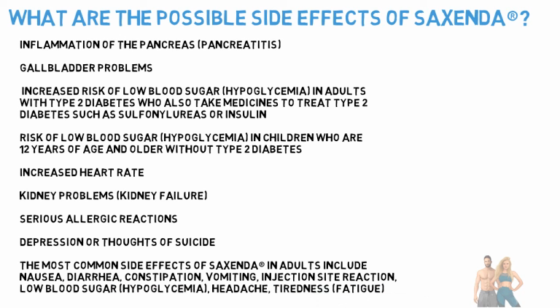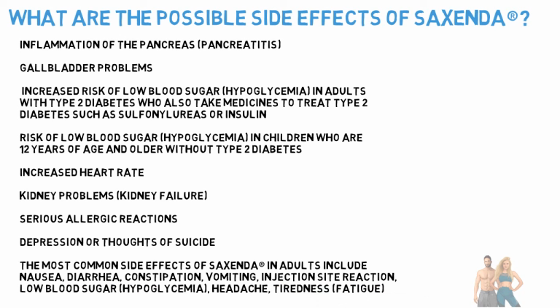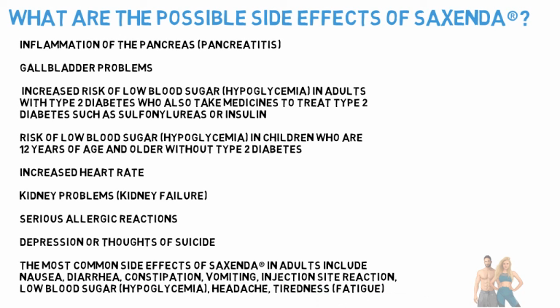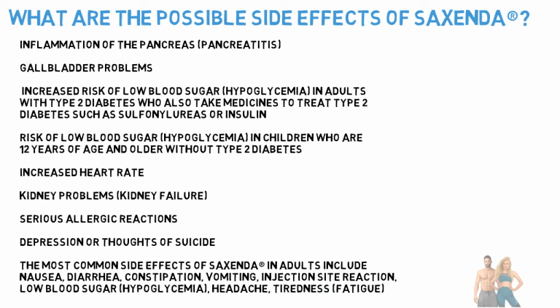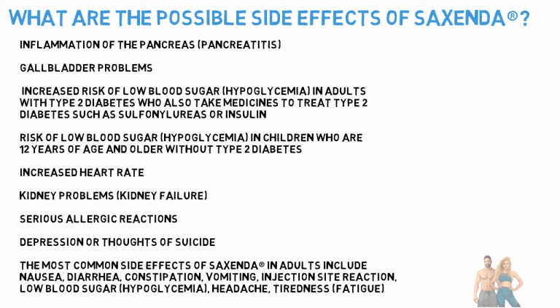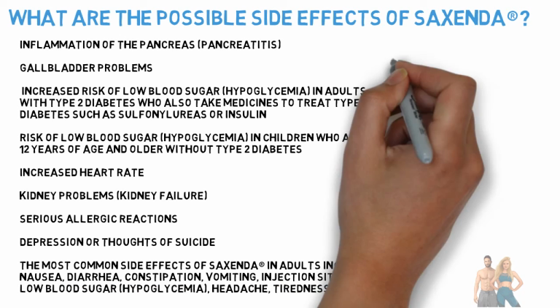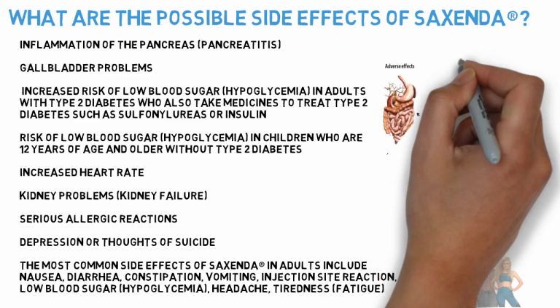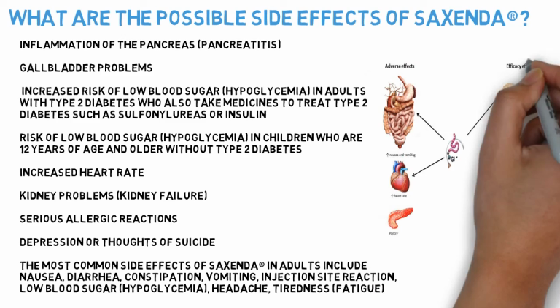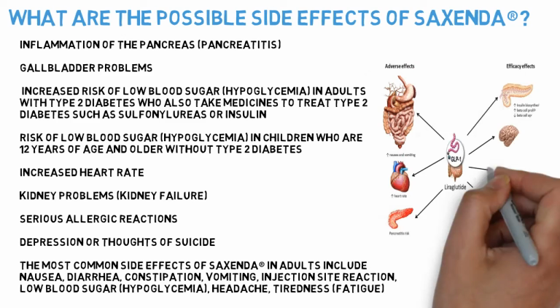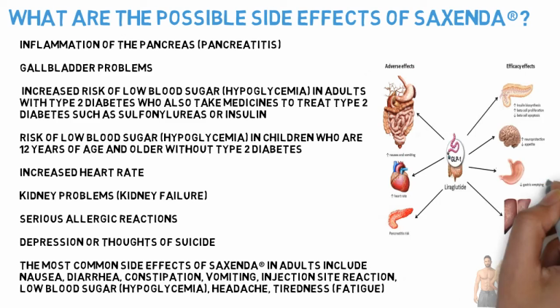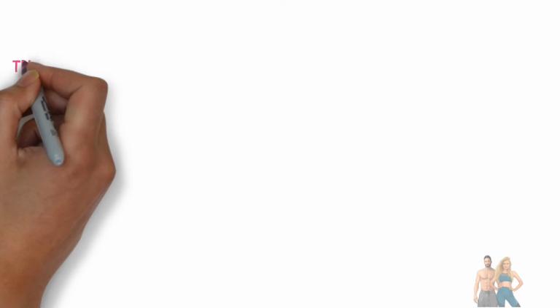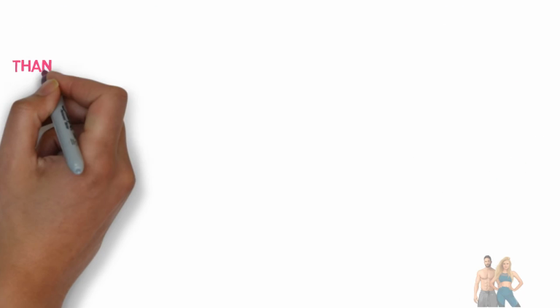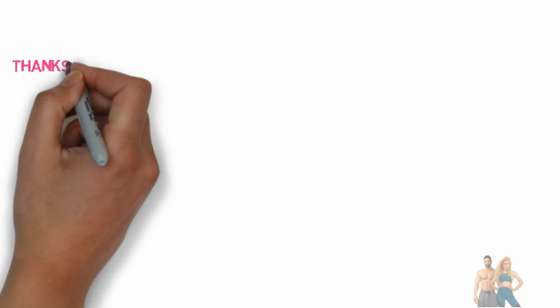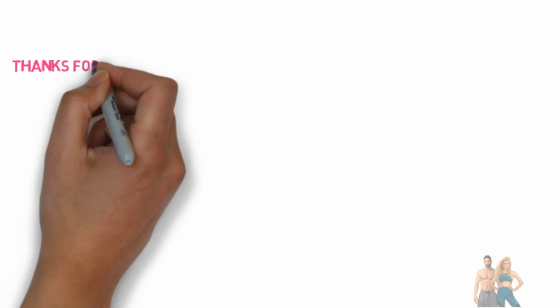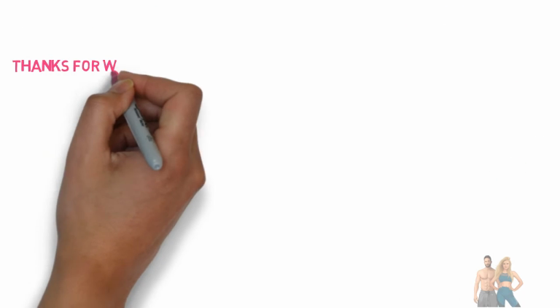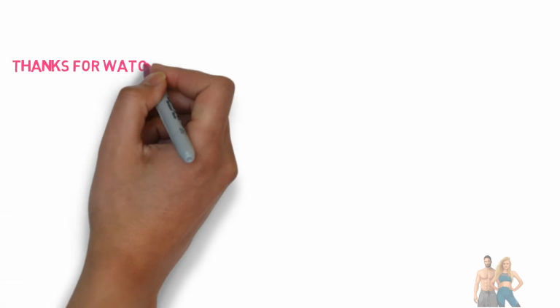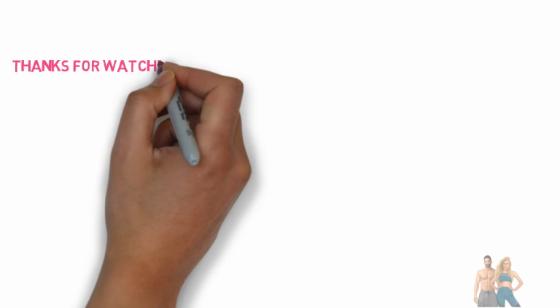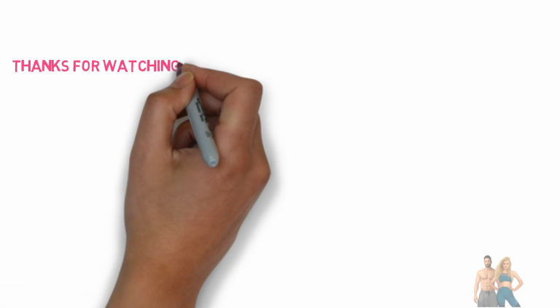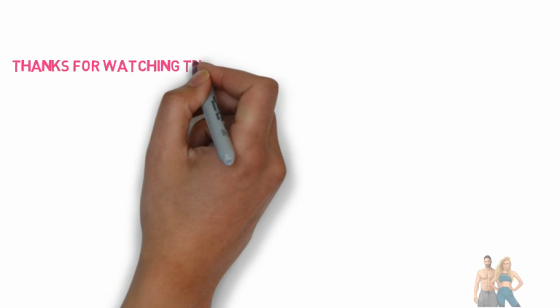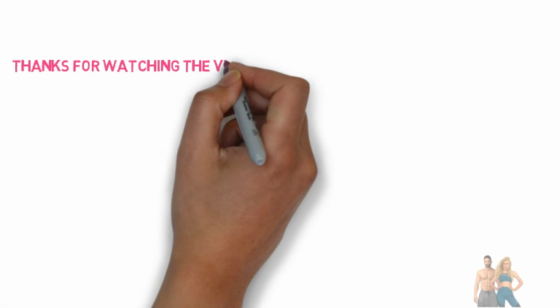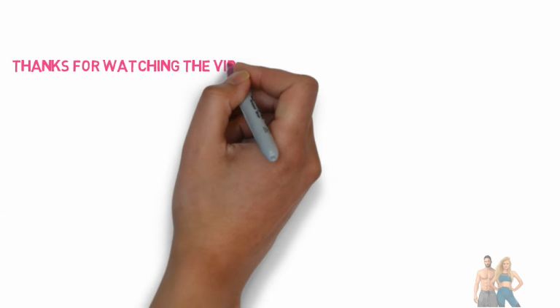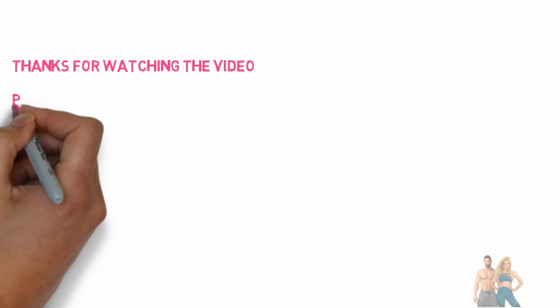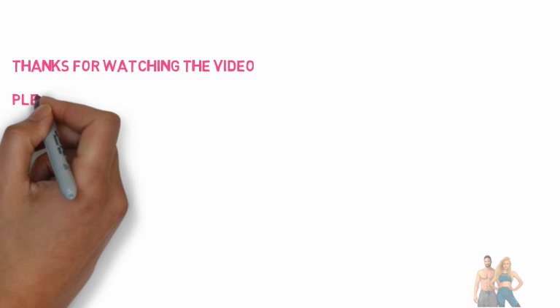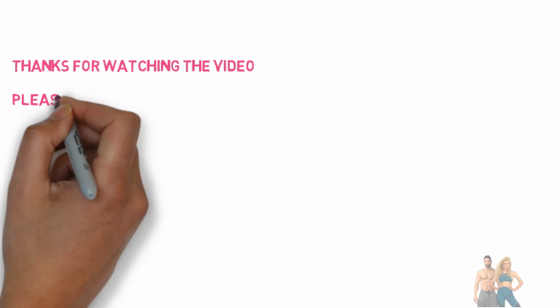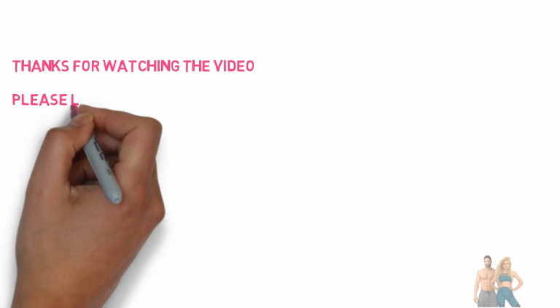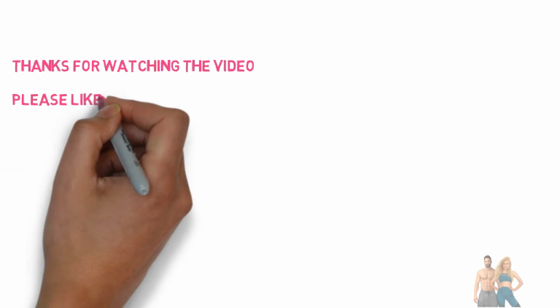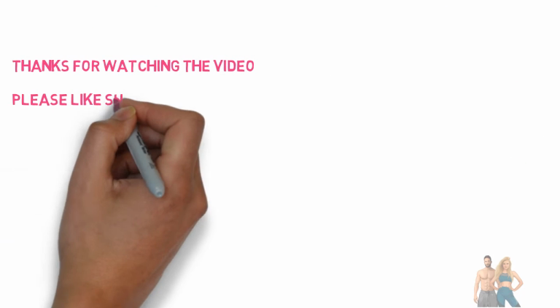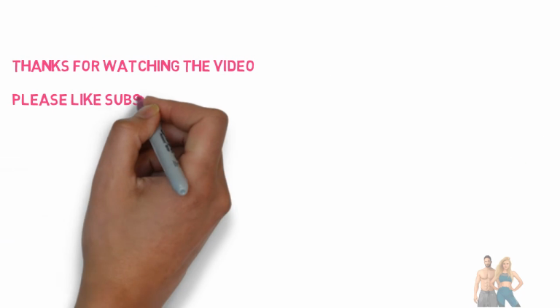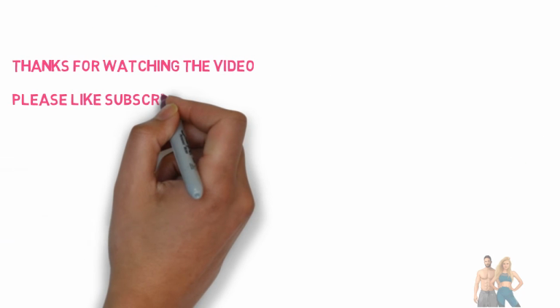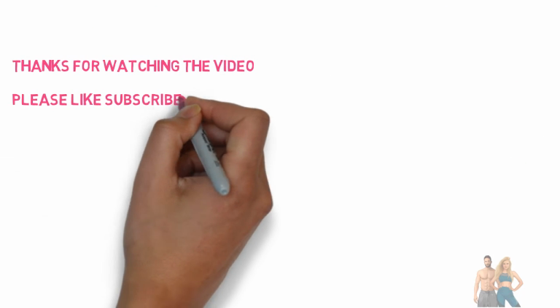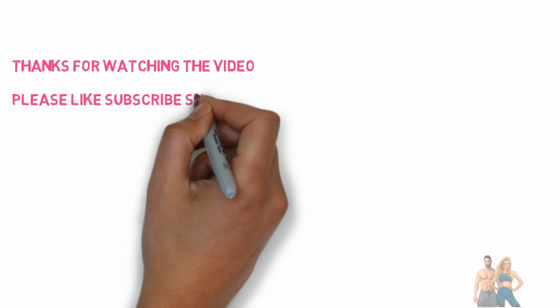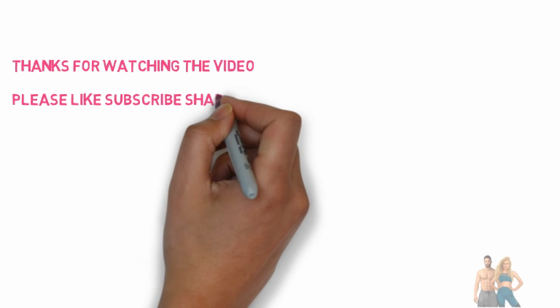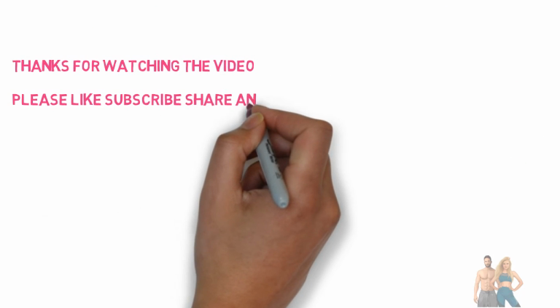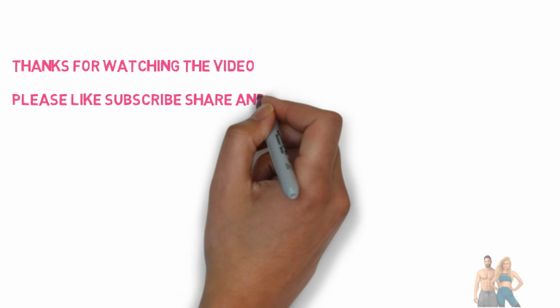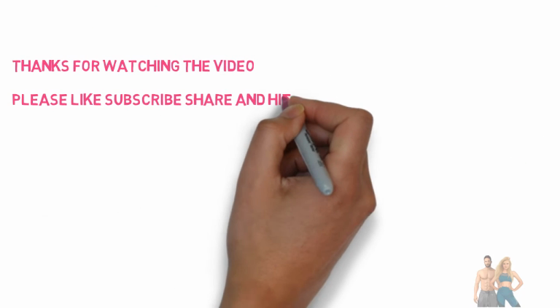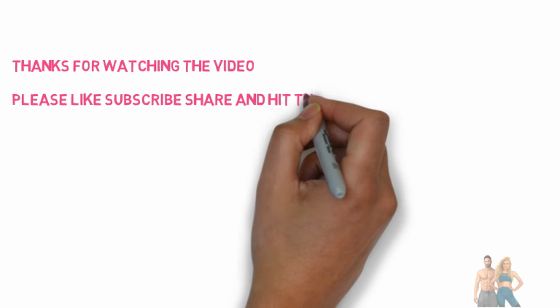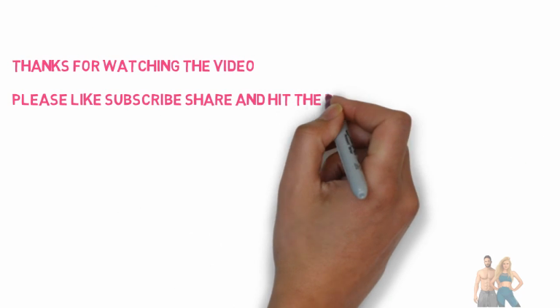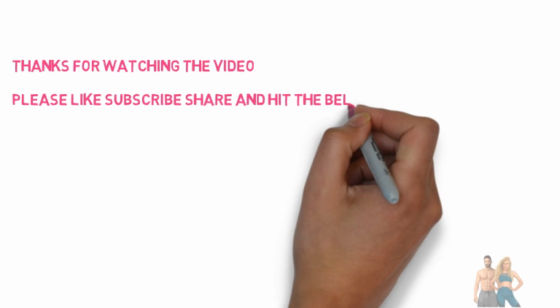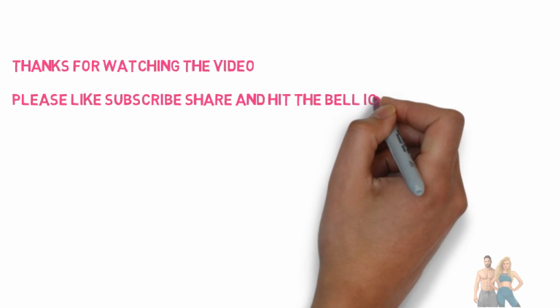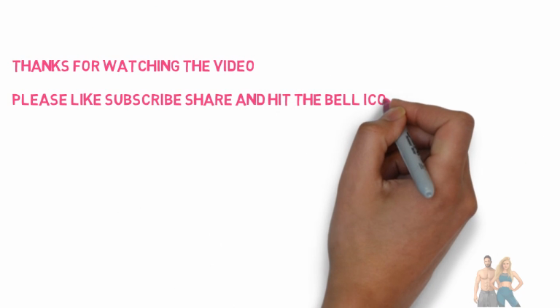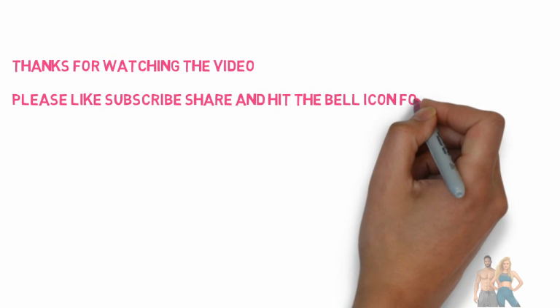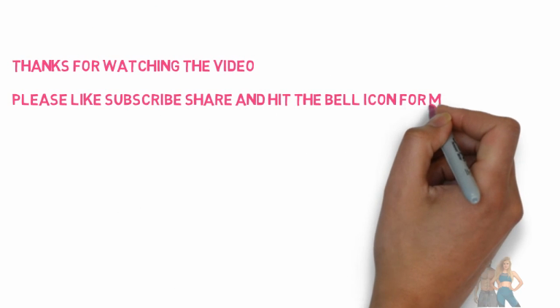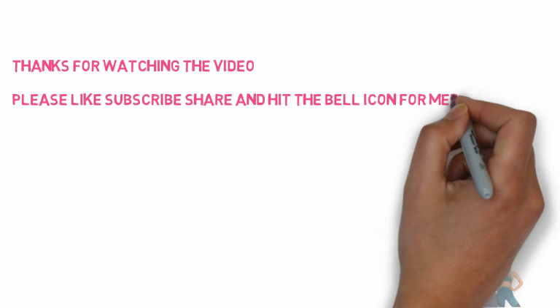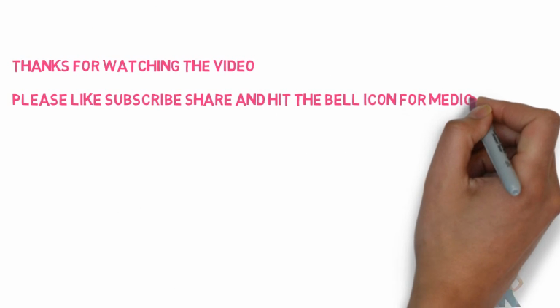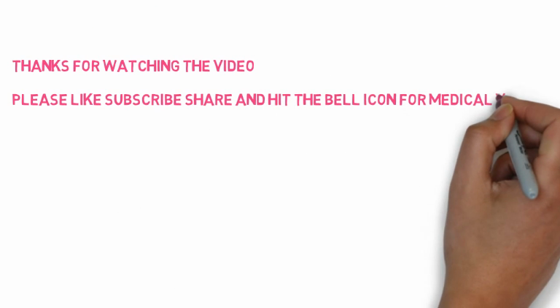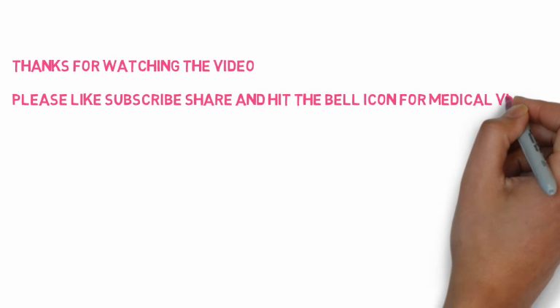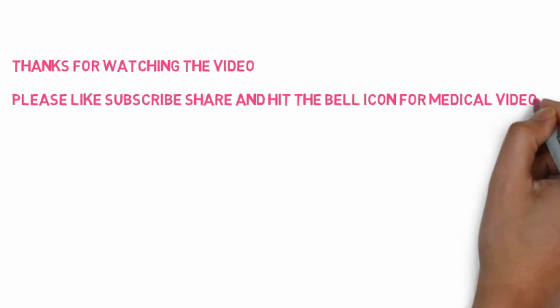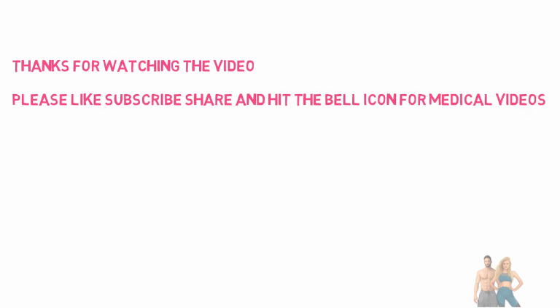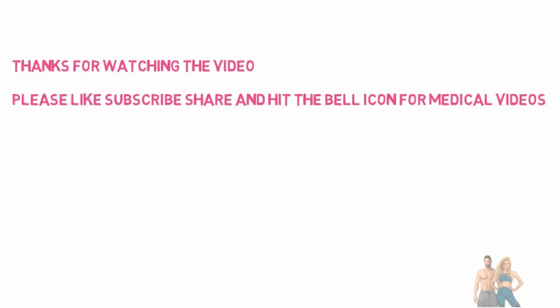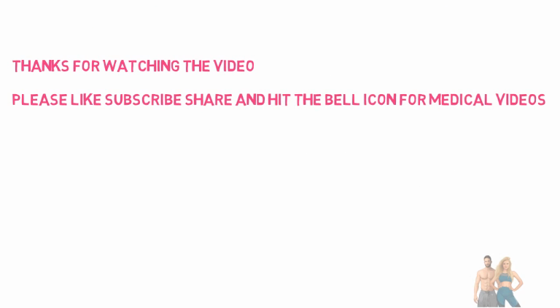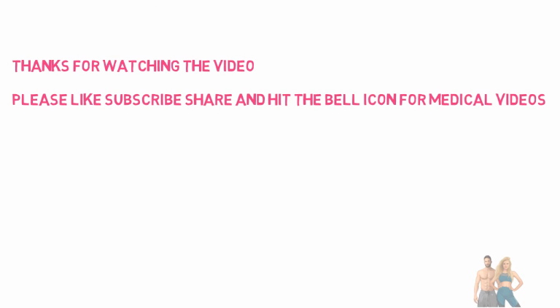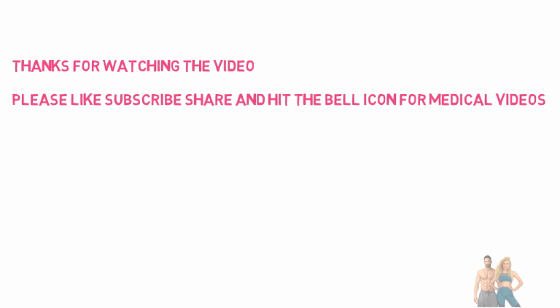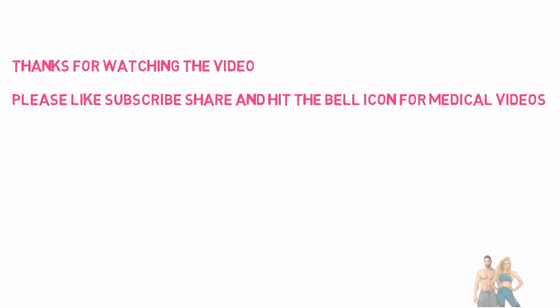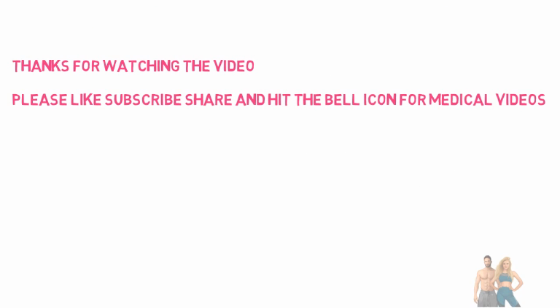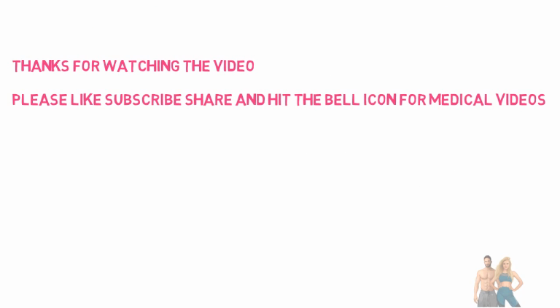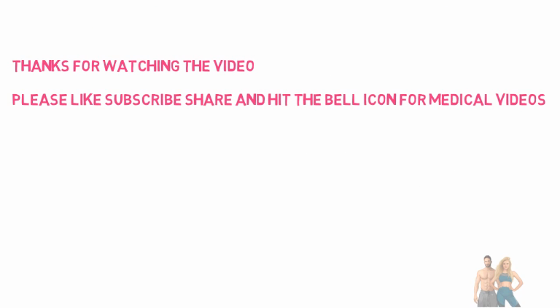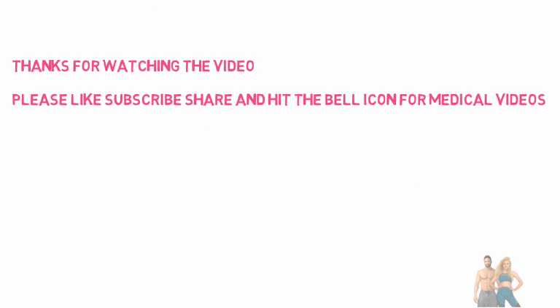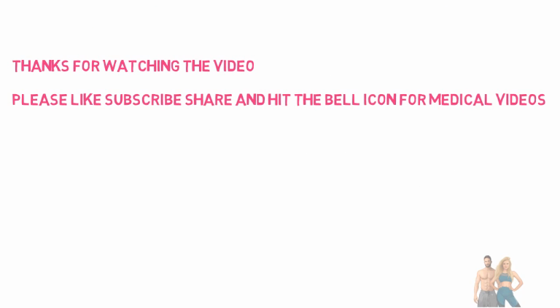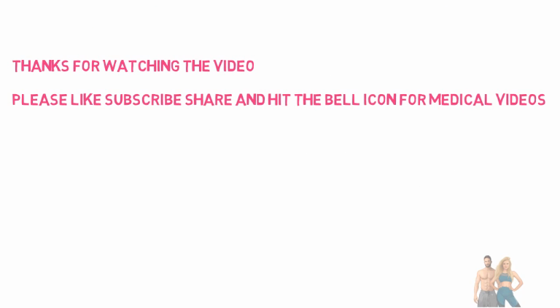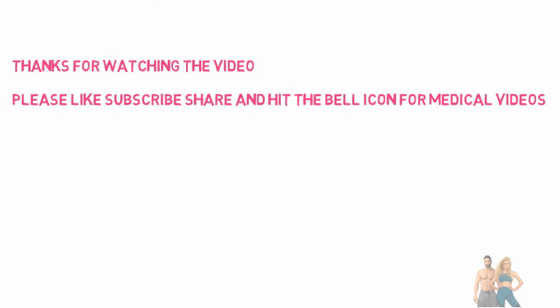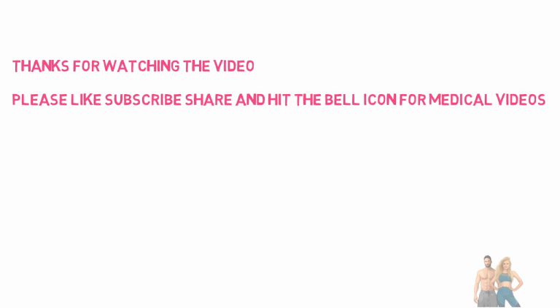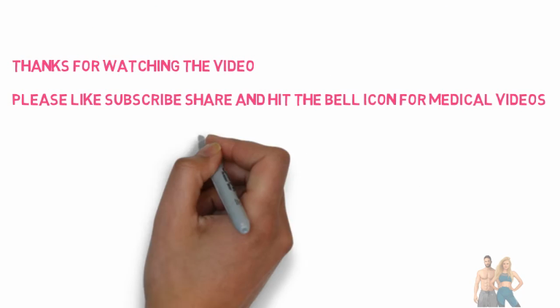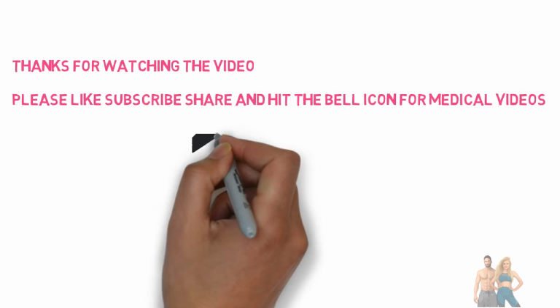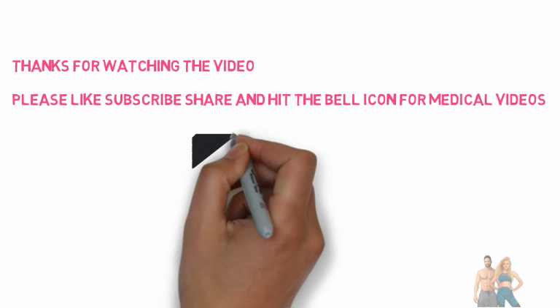That's all for today. Thanks for watching the video. Please like, subscribe, share, and hit the bell icon for more medical videos.